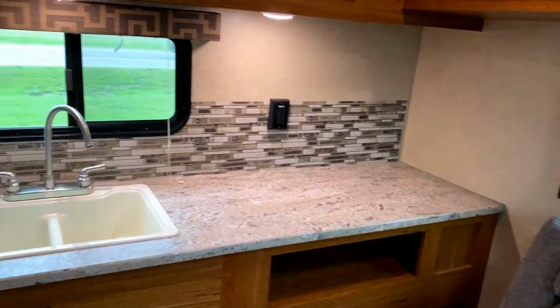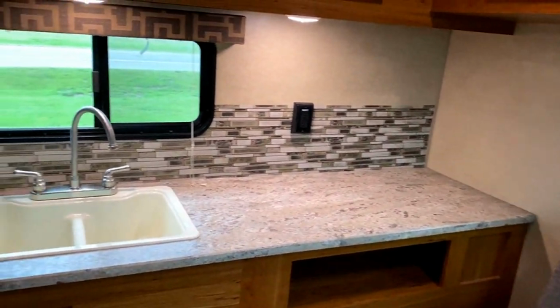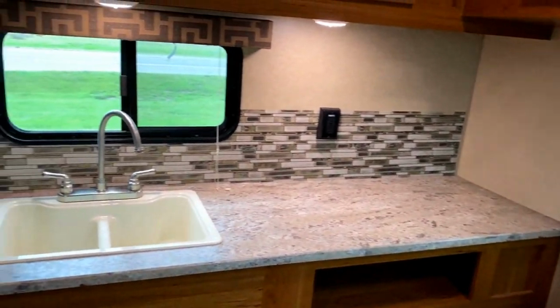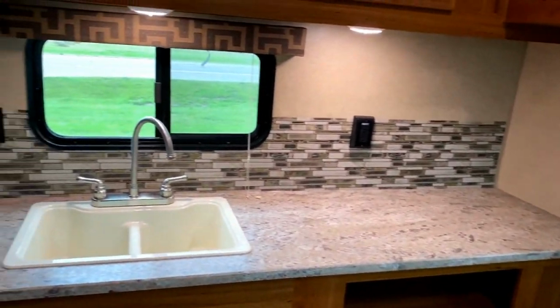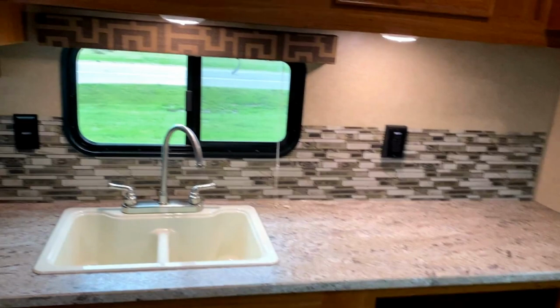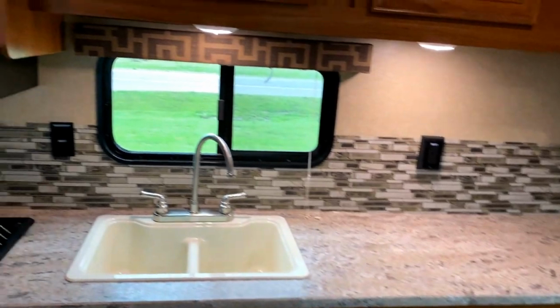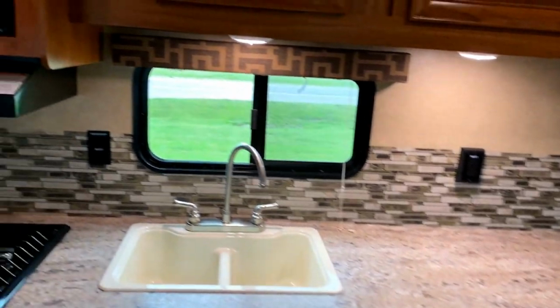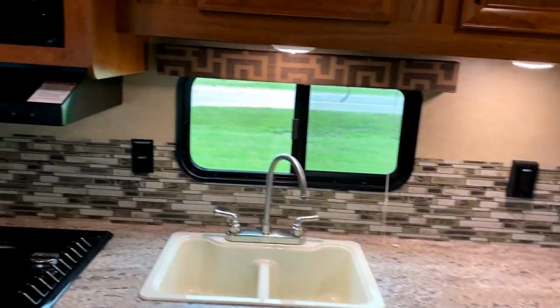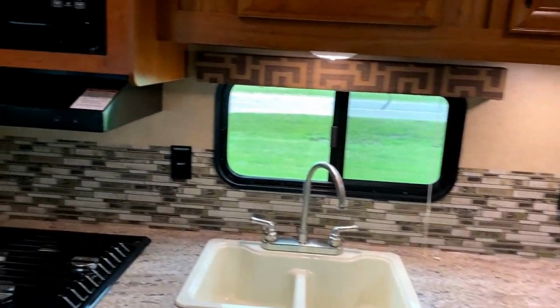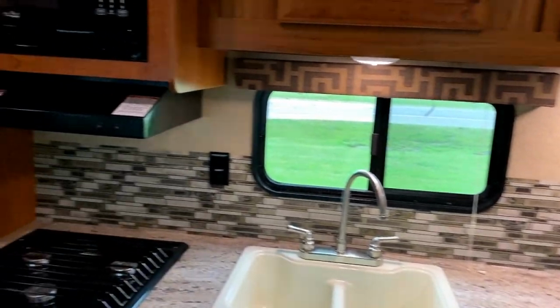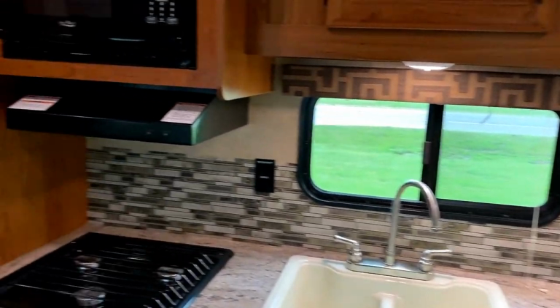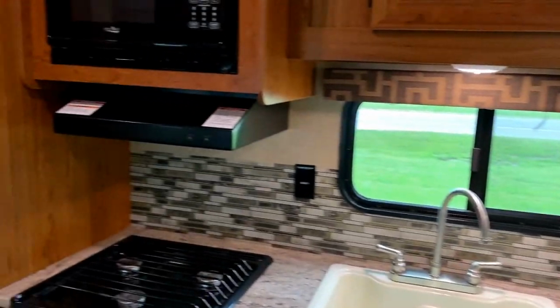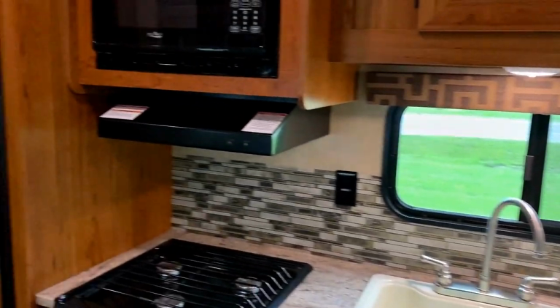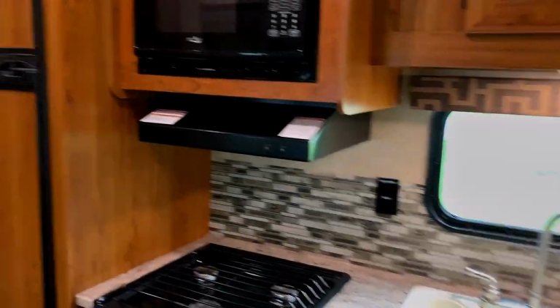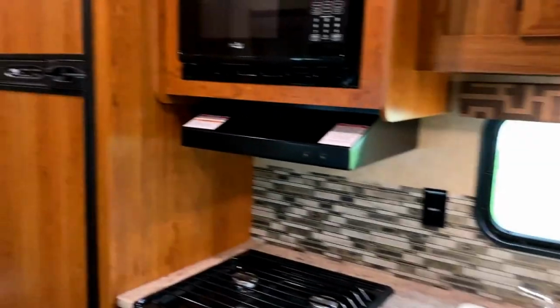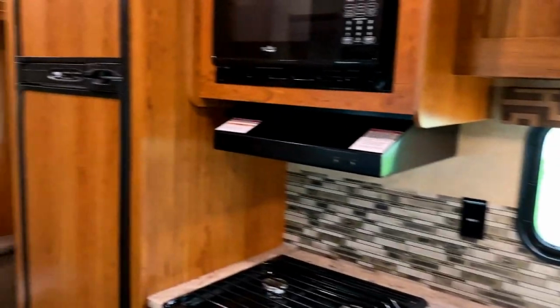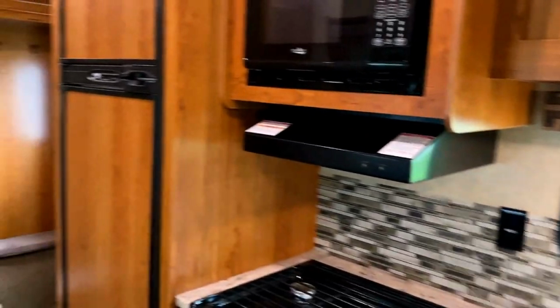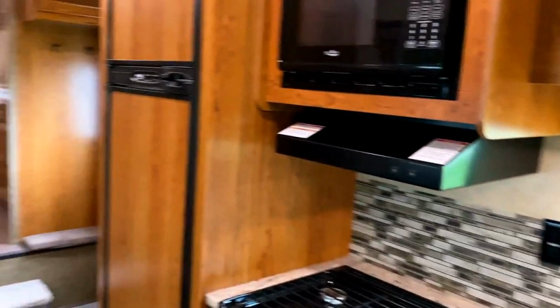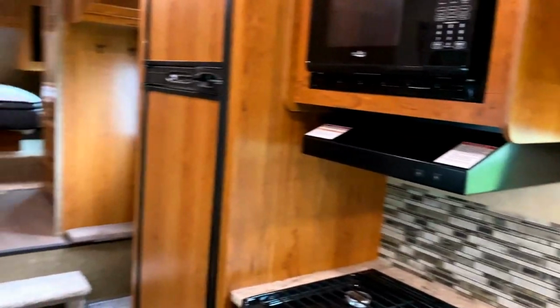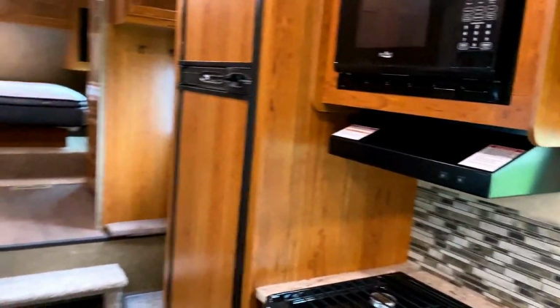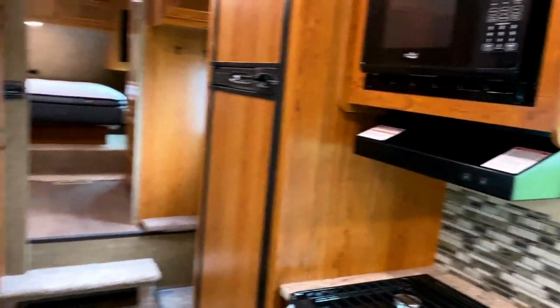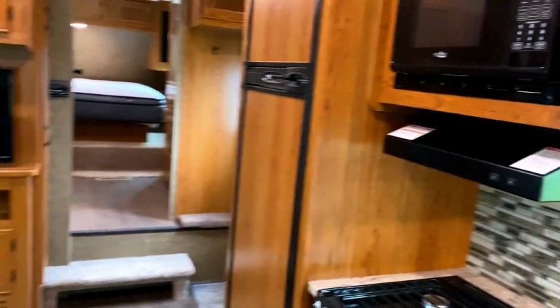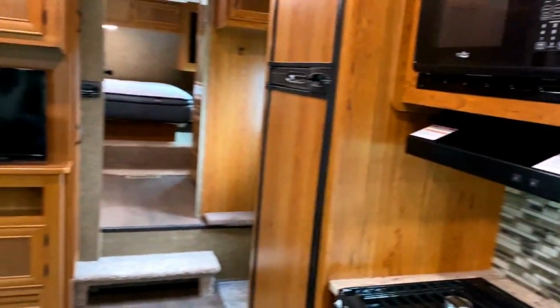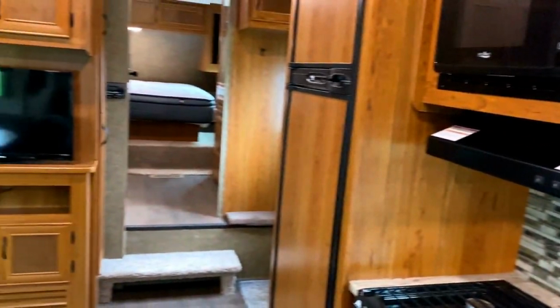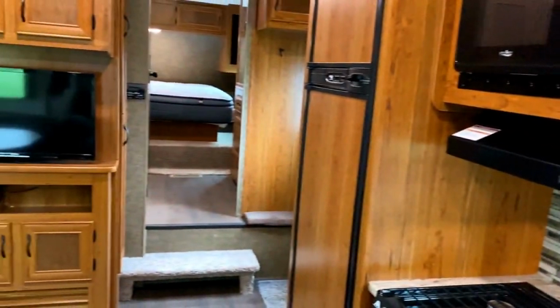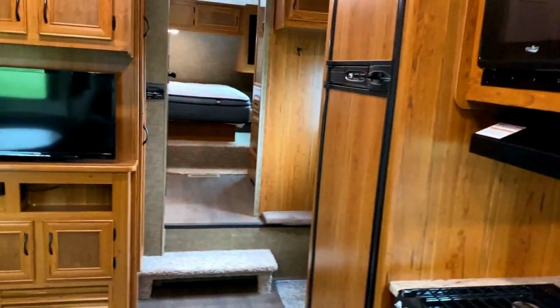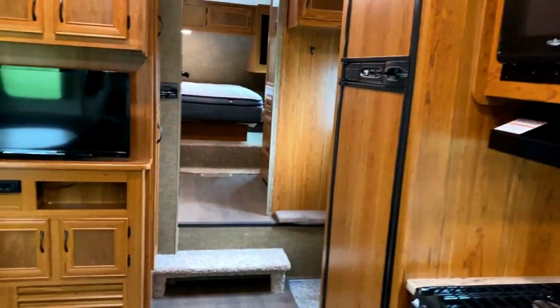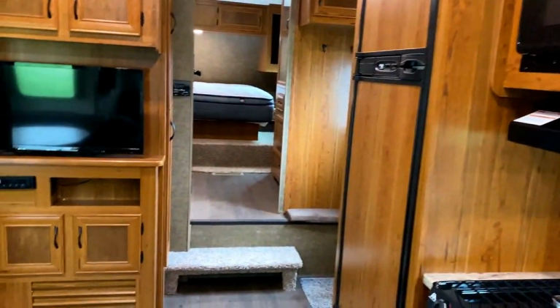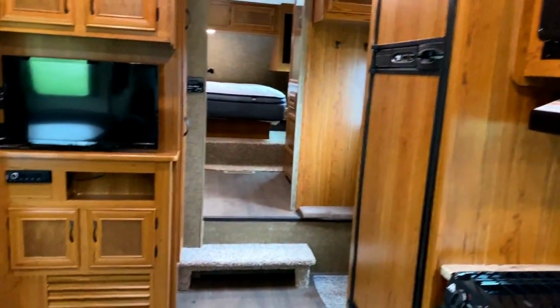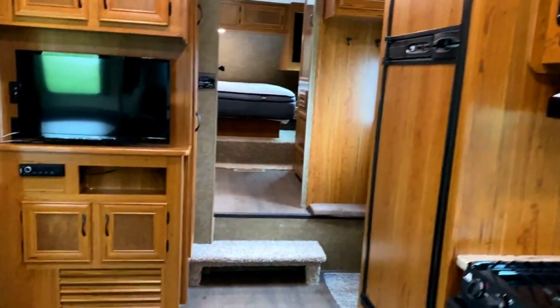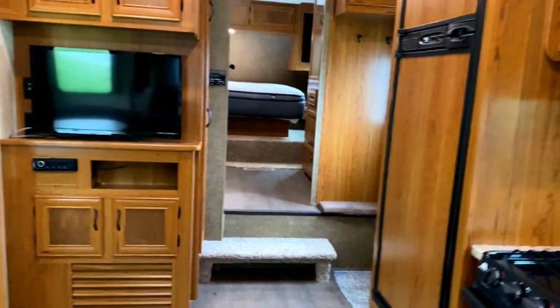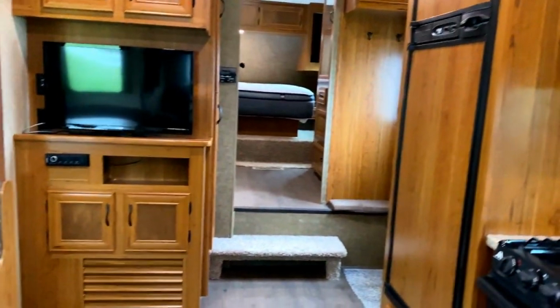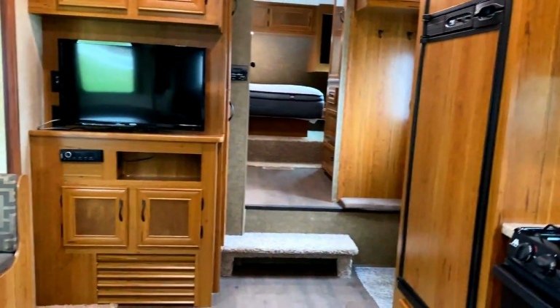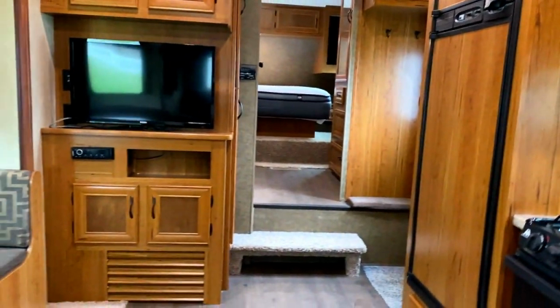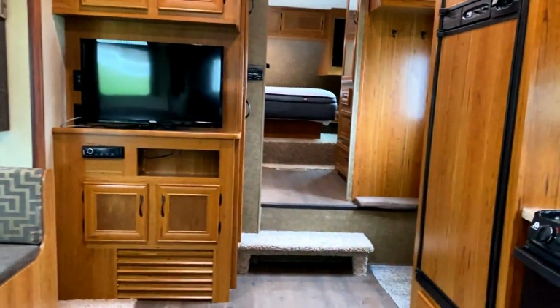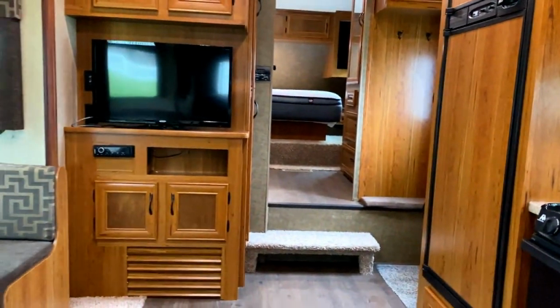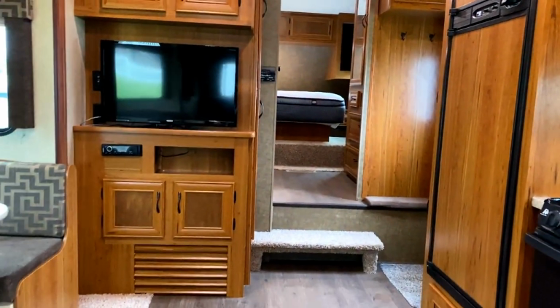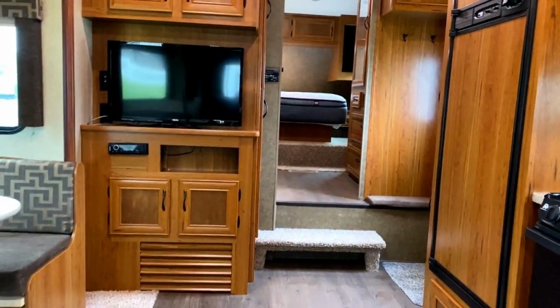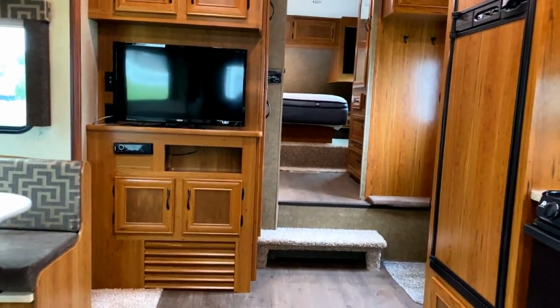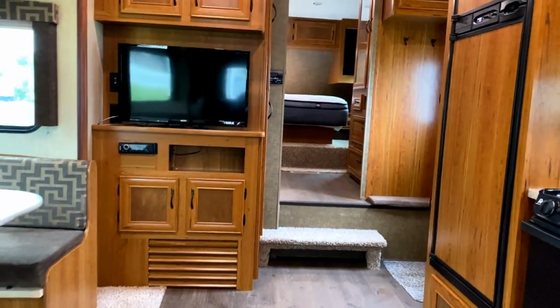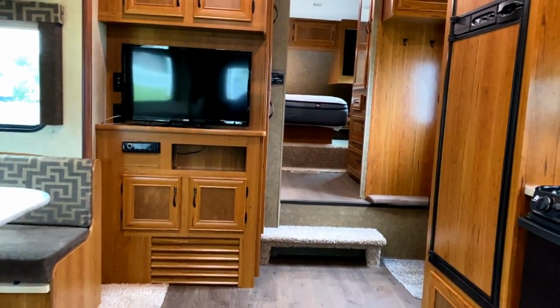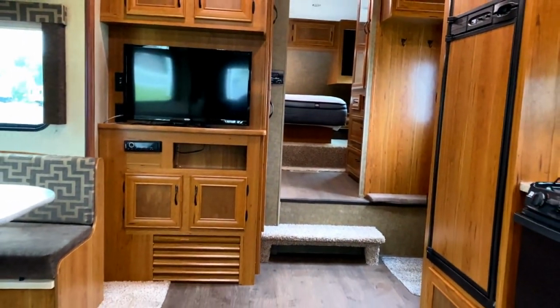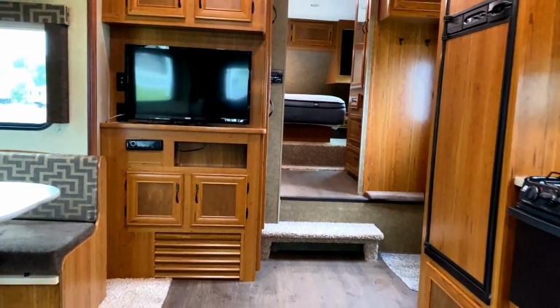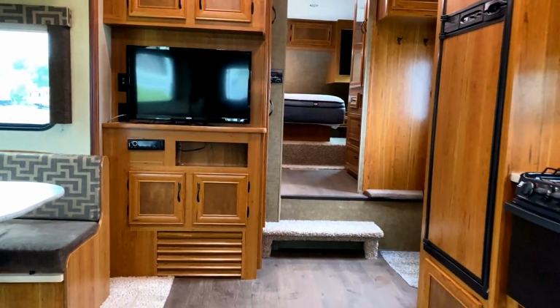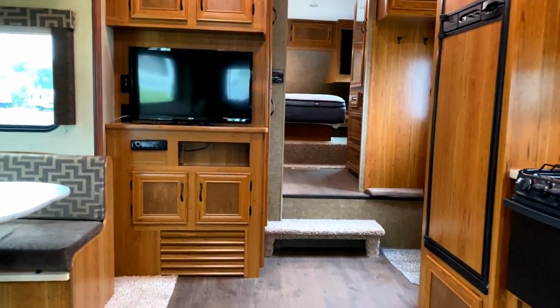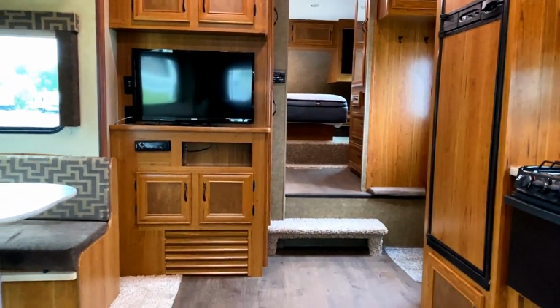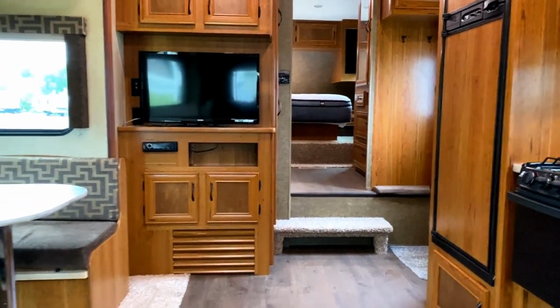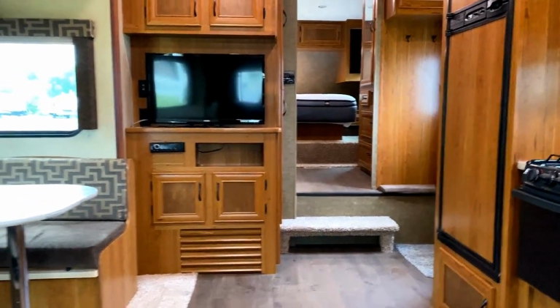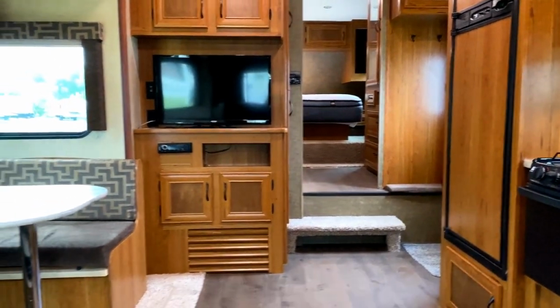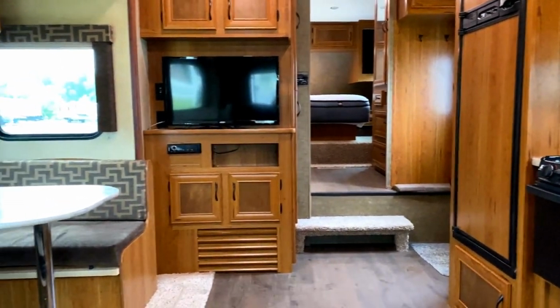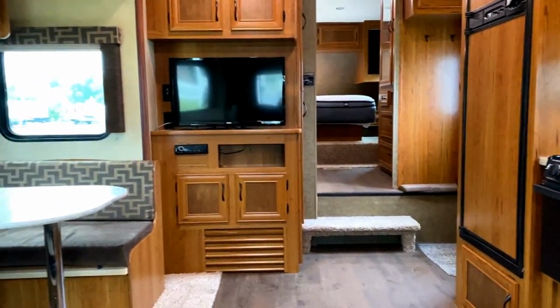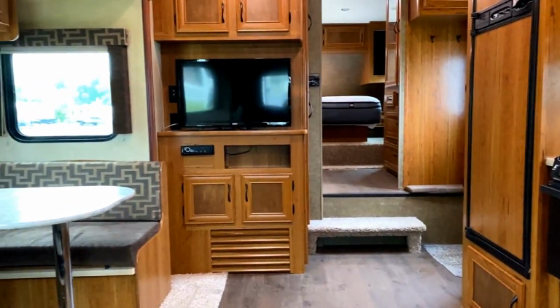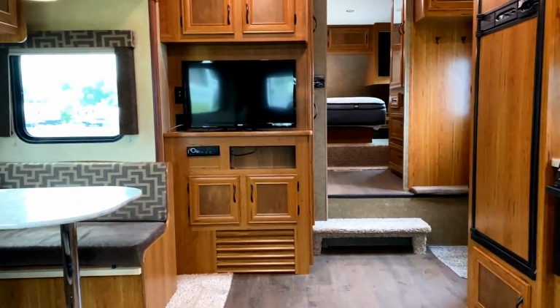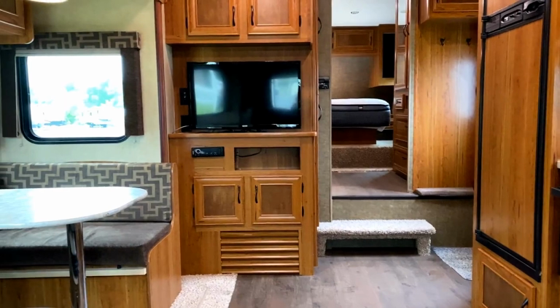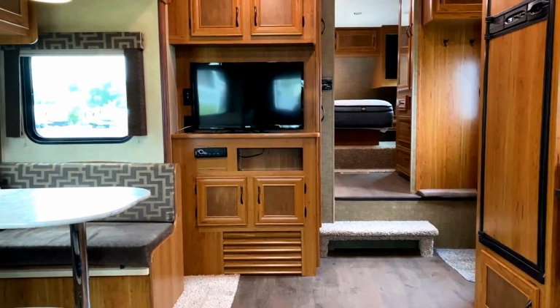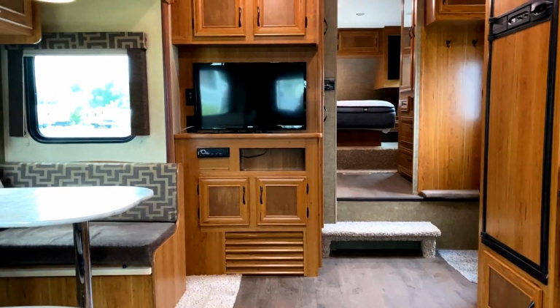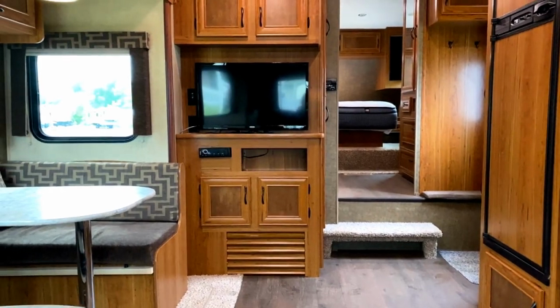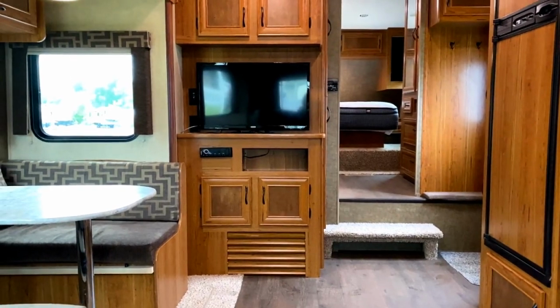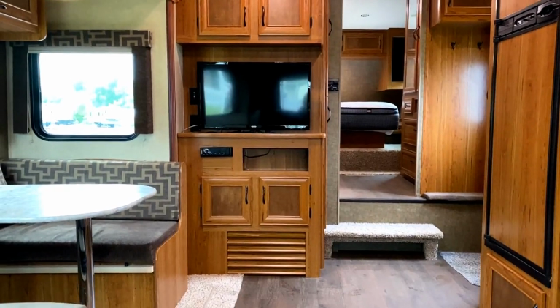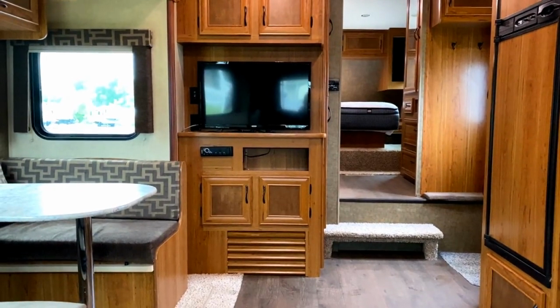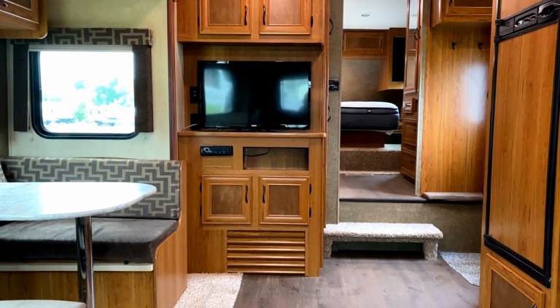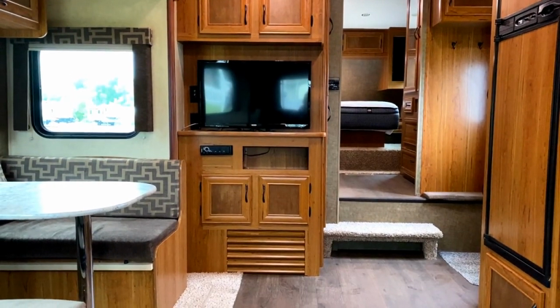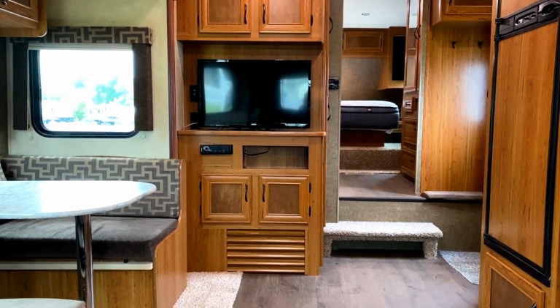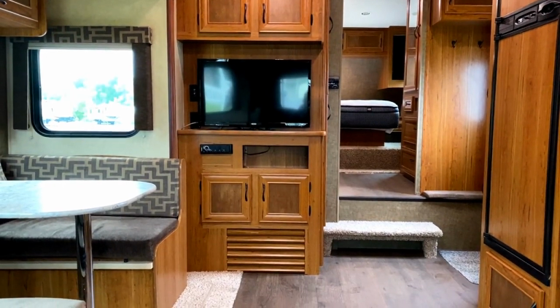When you sit down here, you're directly across from the entertainment center, so you kick your feet up on this theater seat.